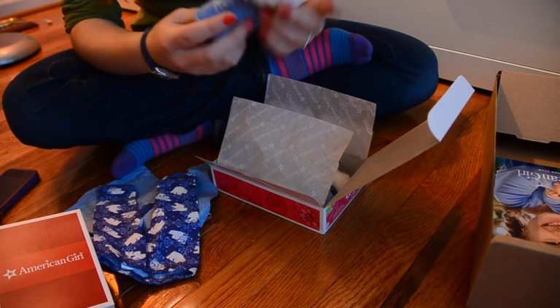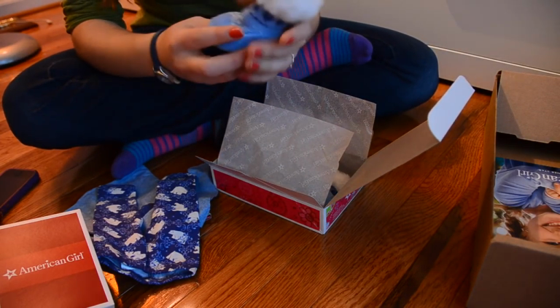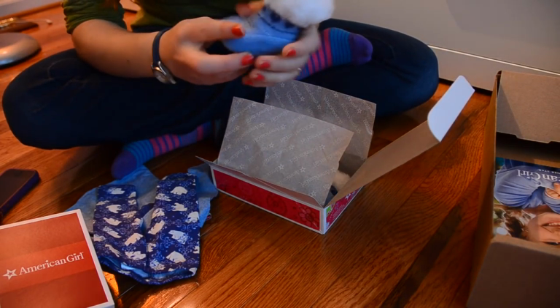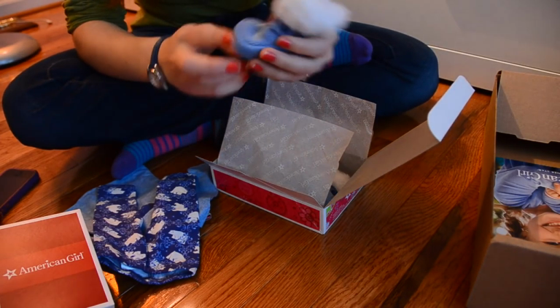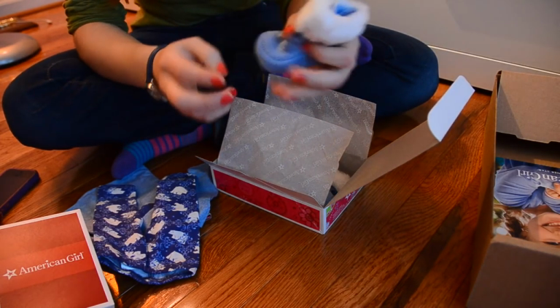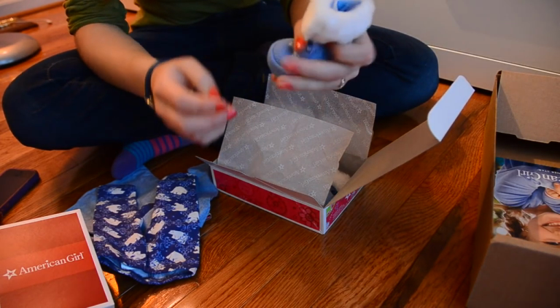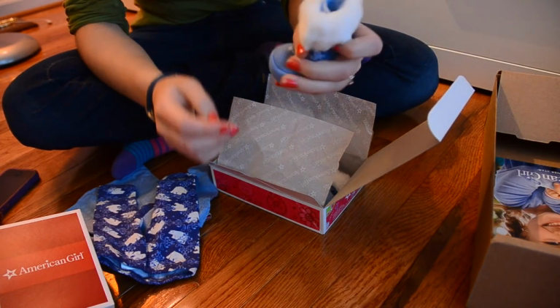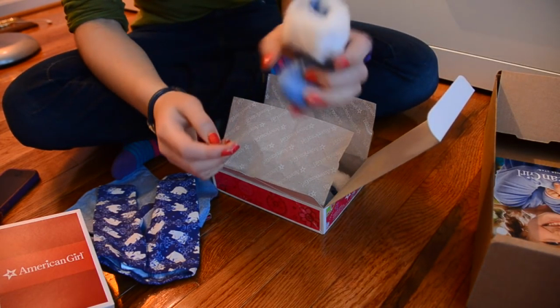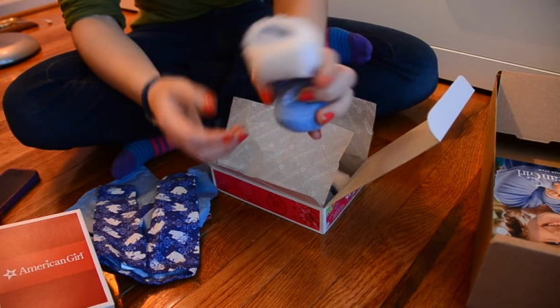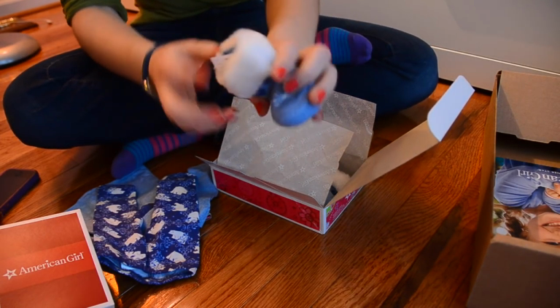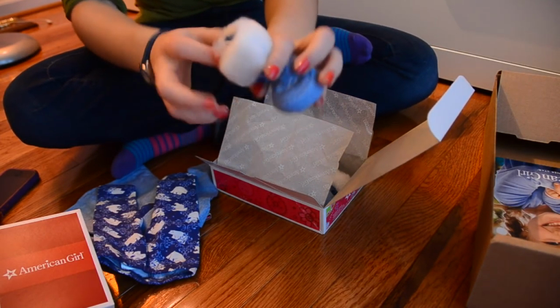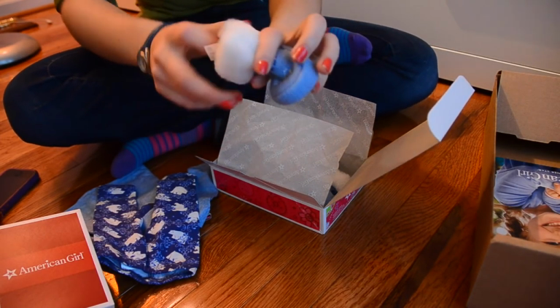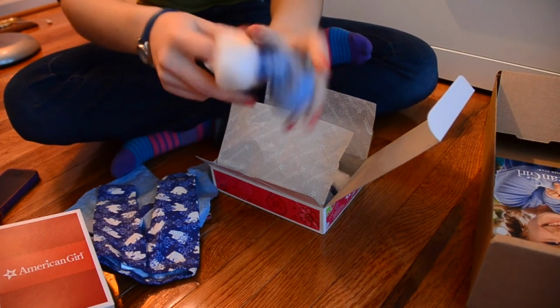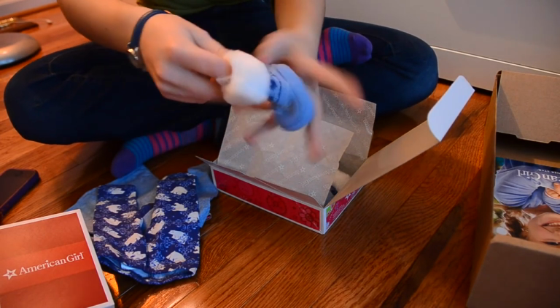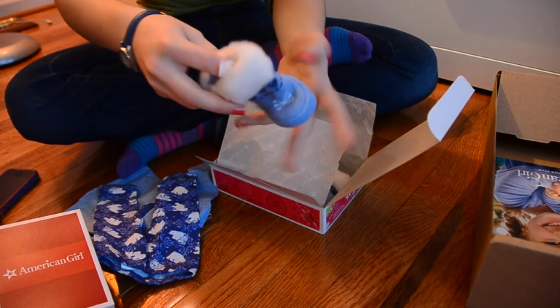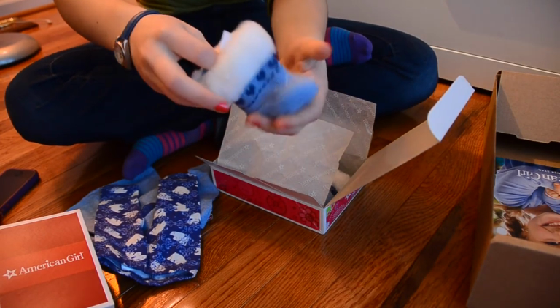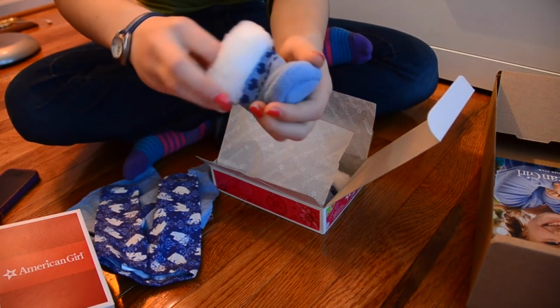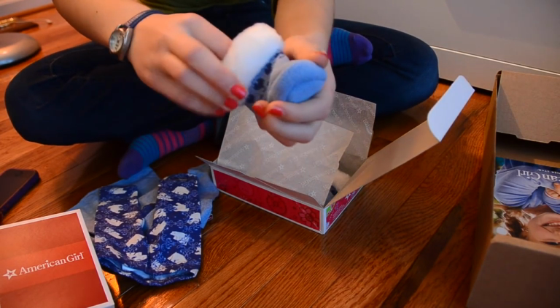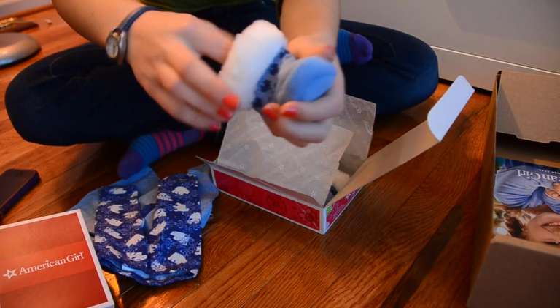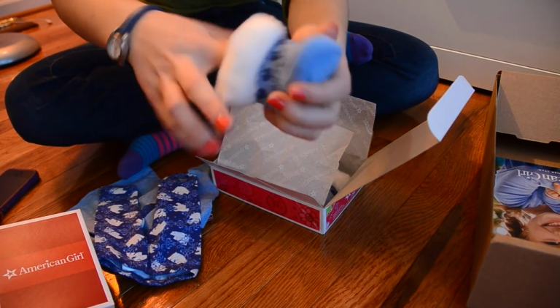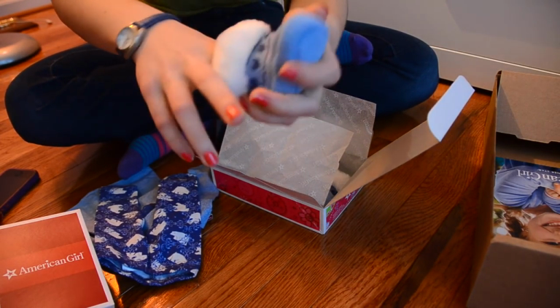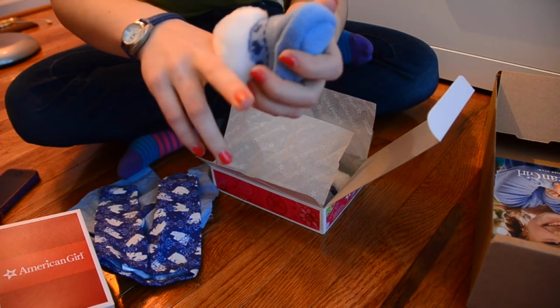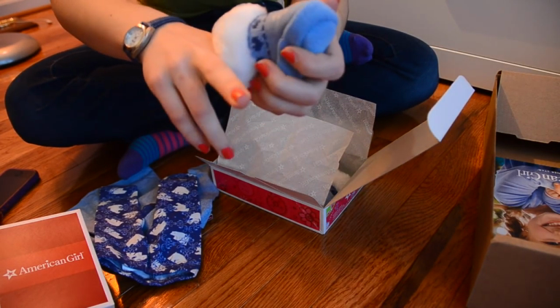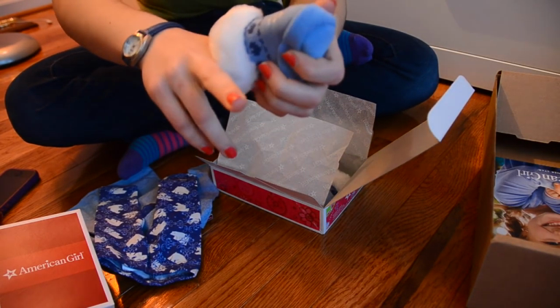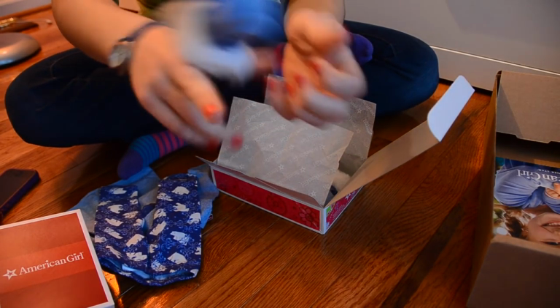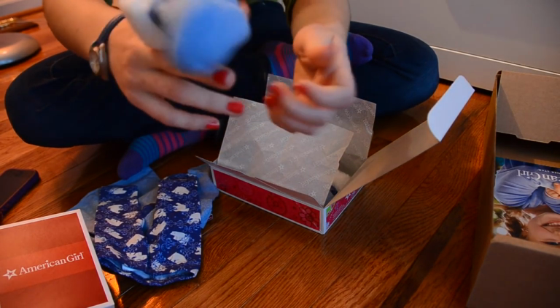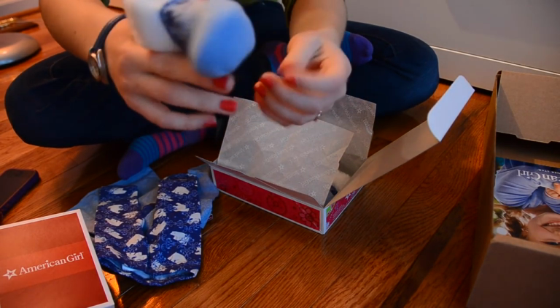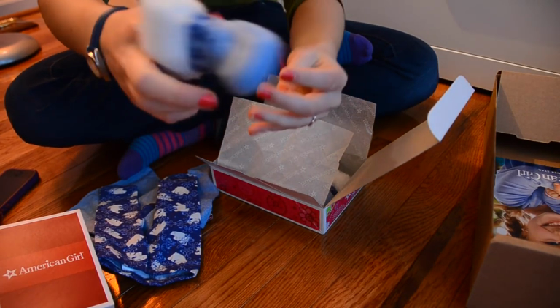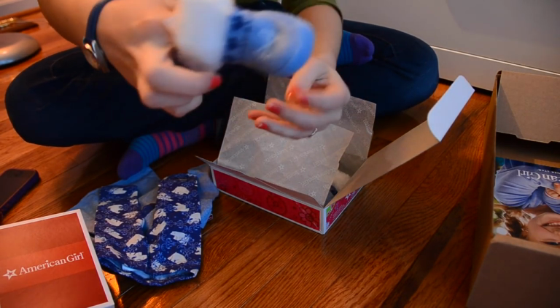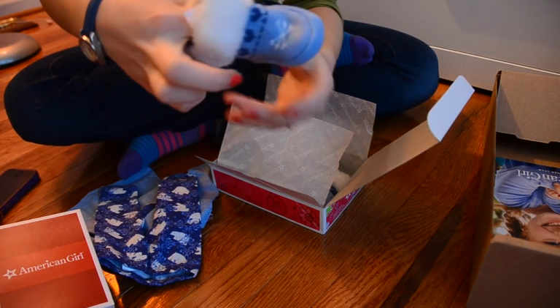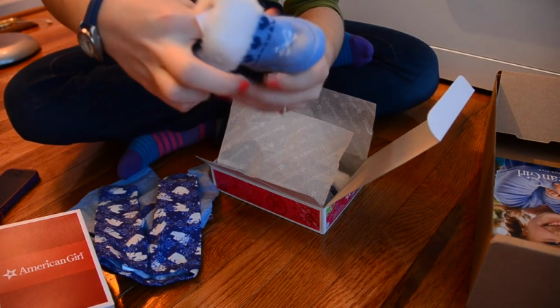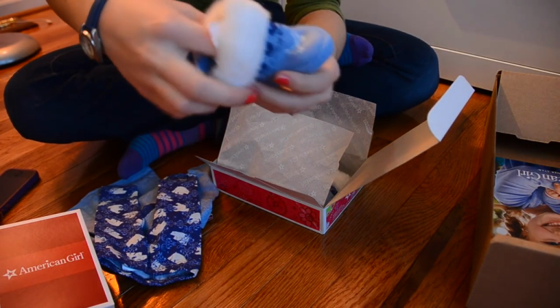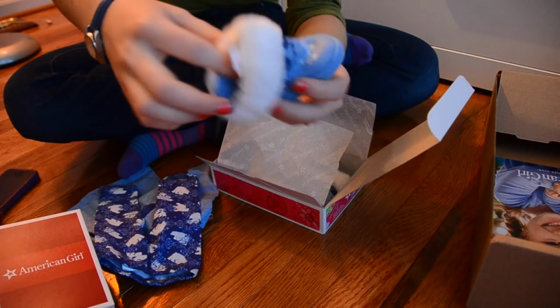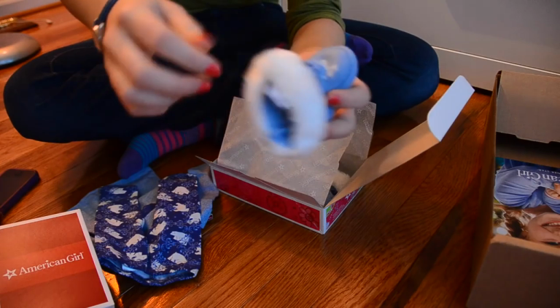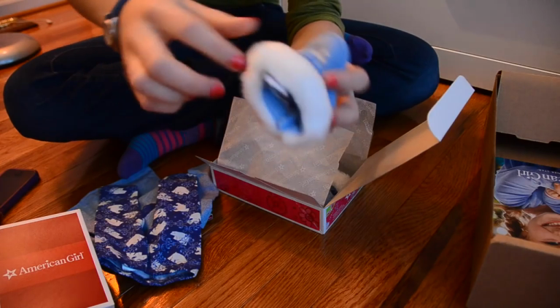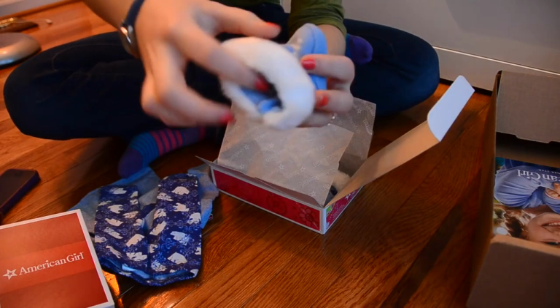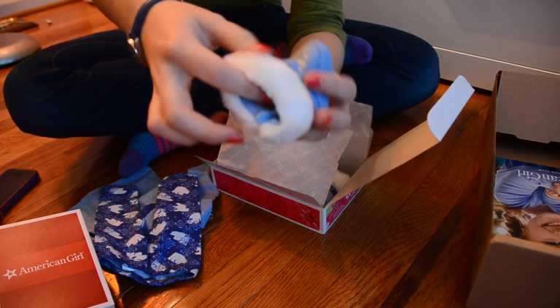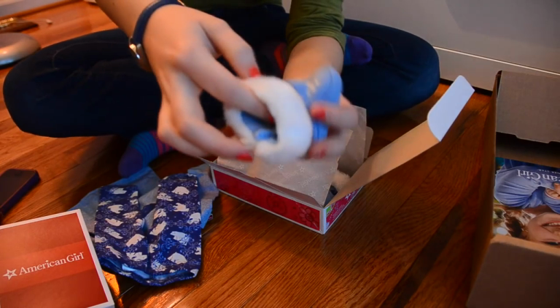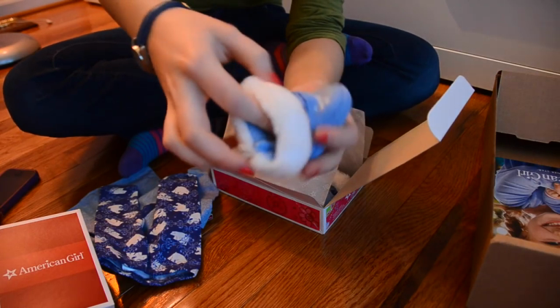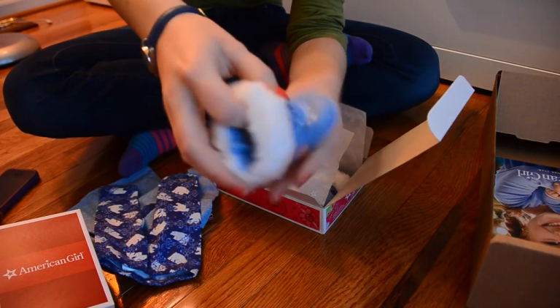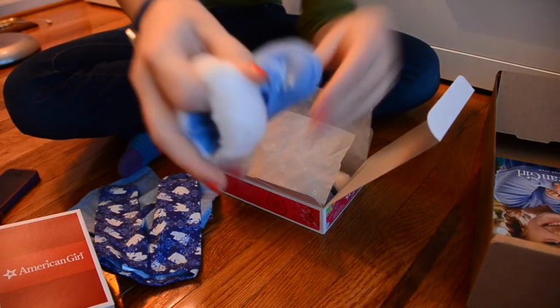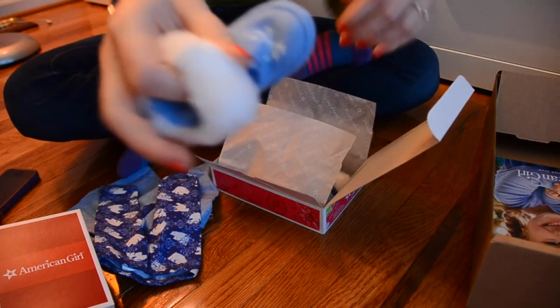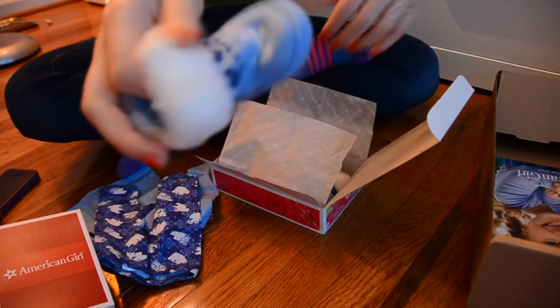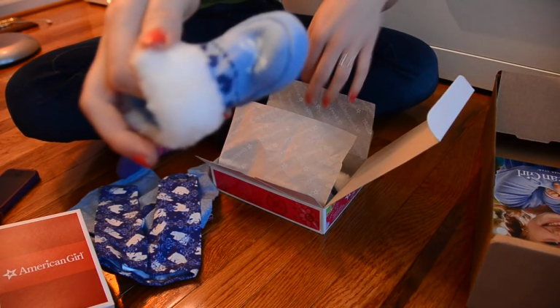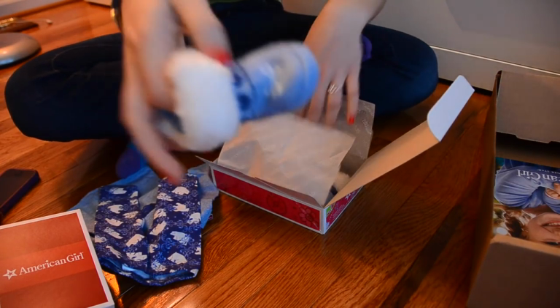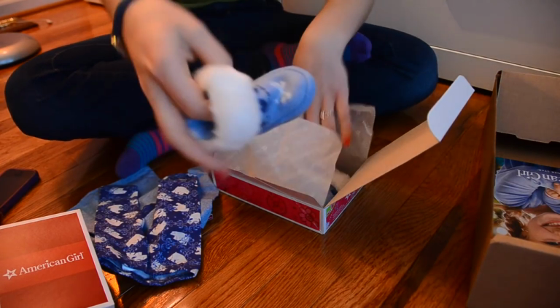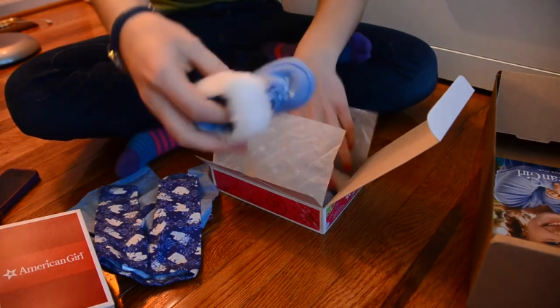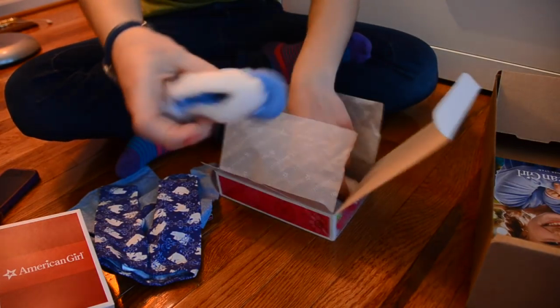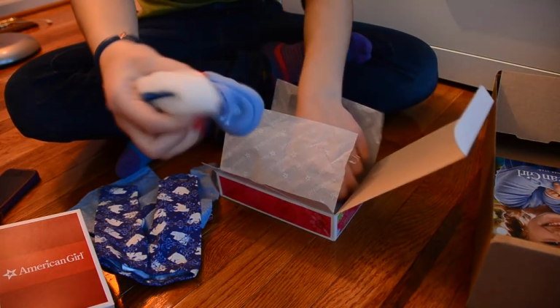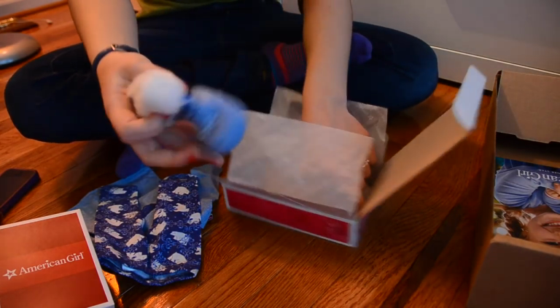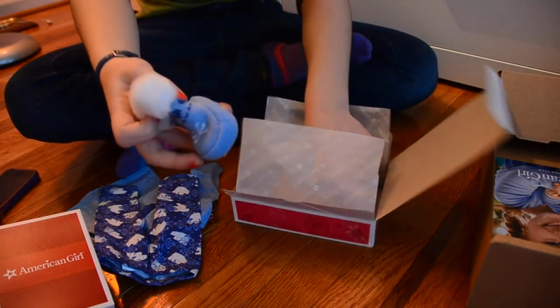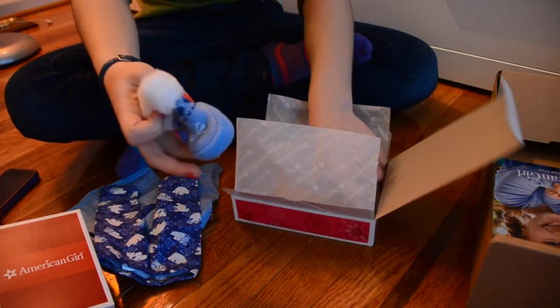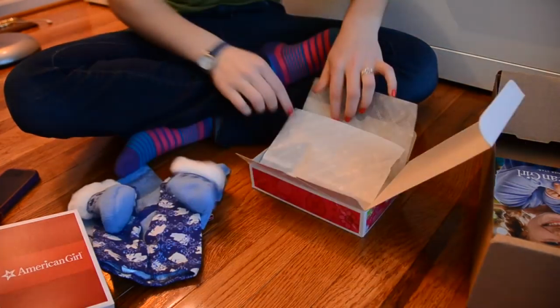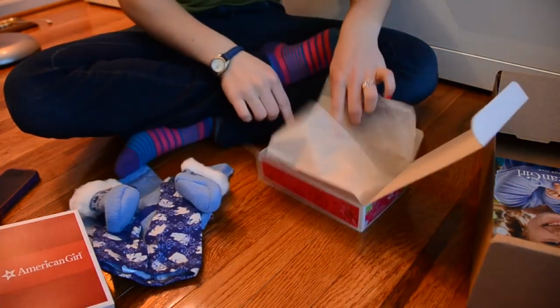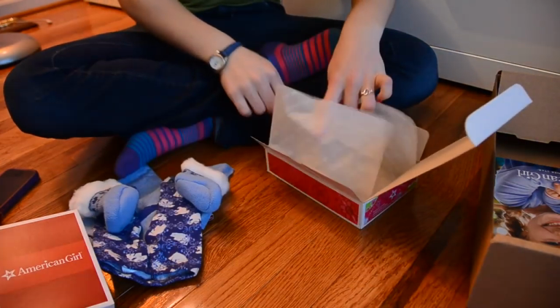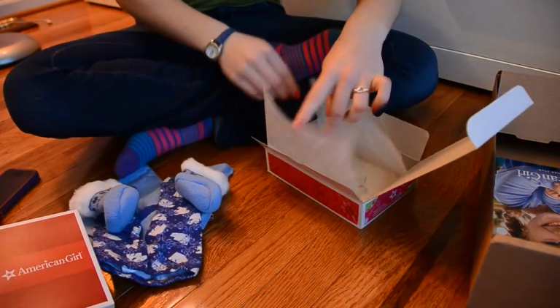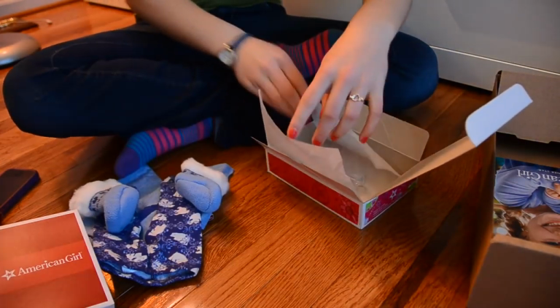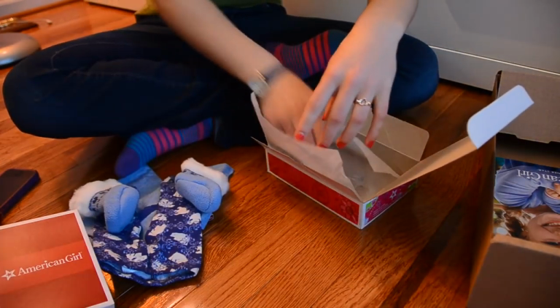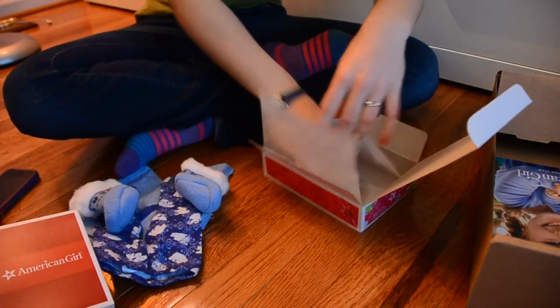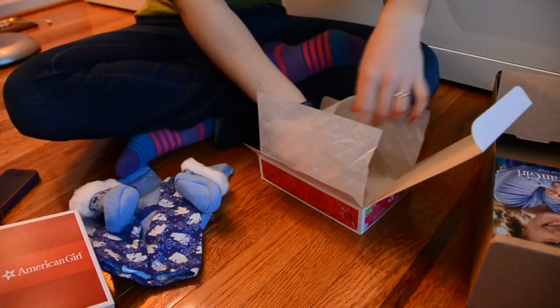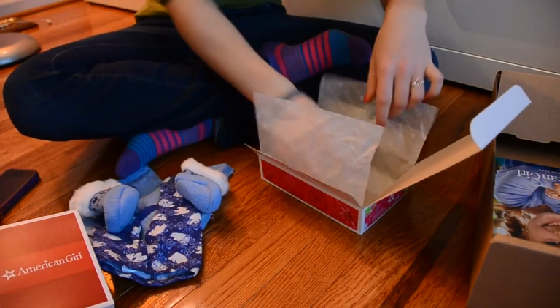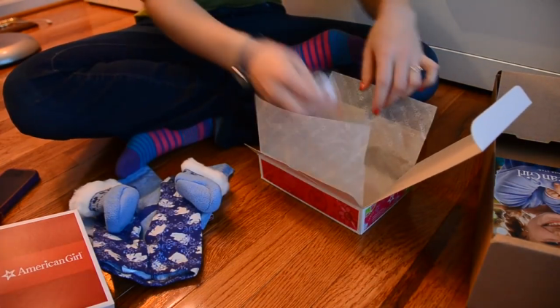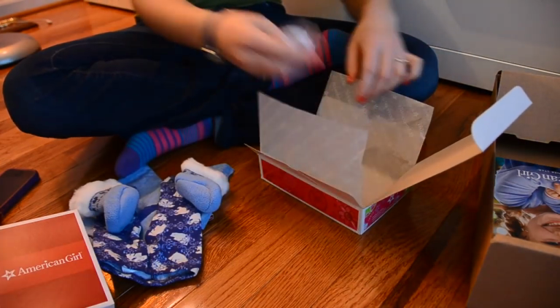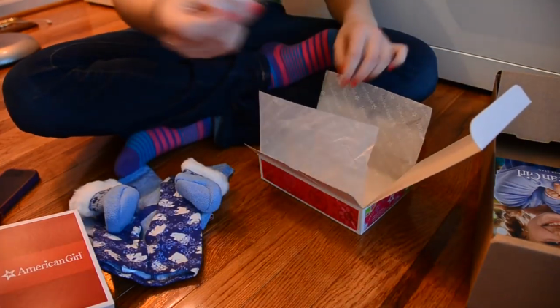We have these little knit booties — they're like these boot slippers, and they're really fuzzy and soft. And some hair ties.